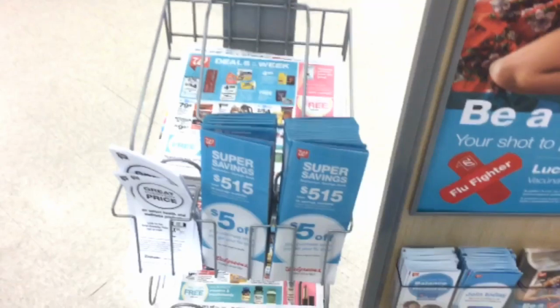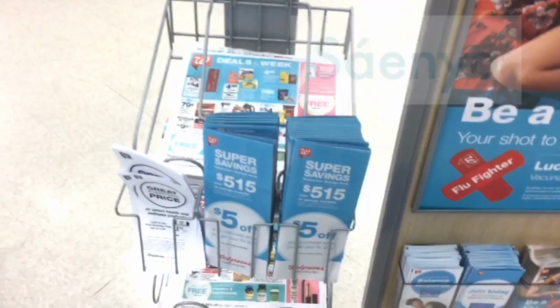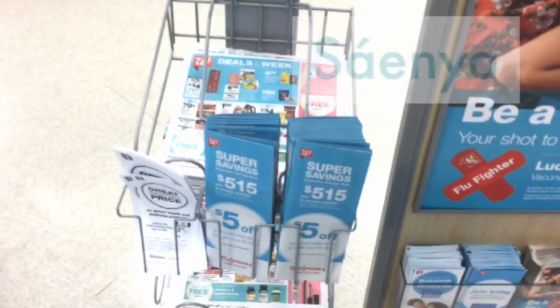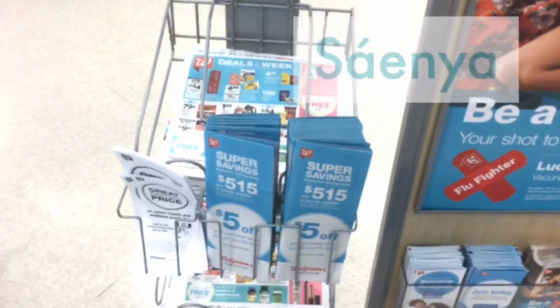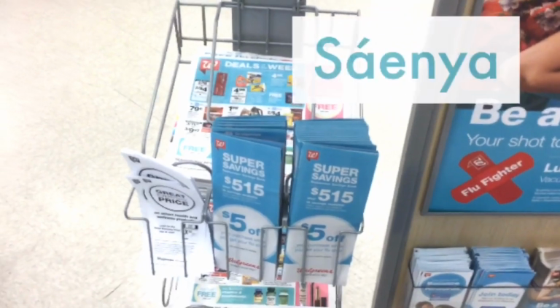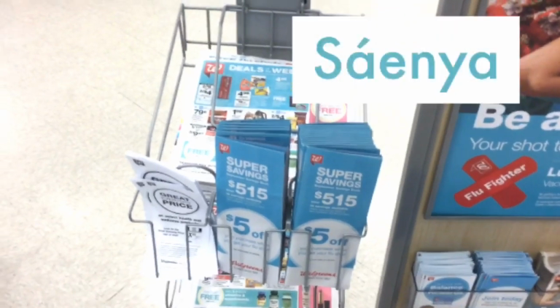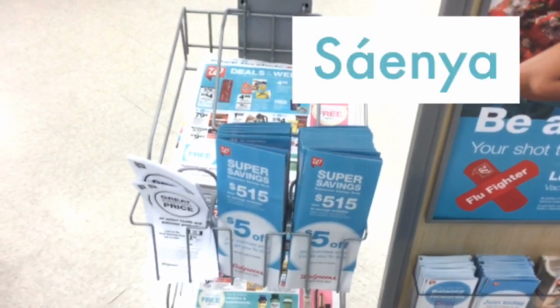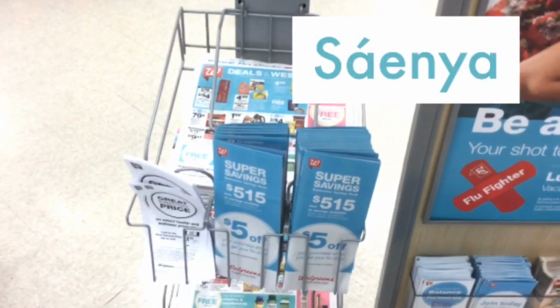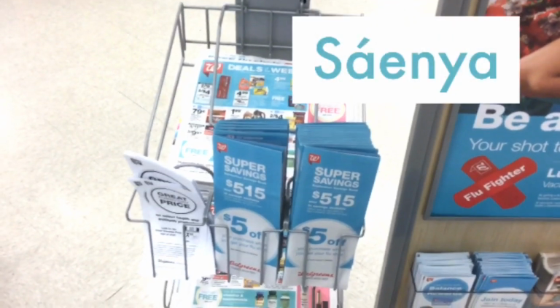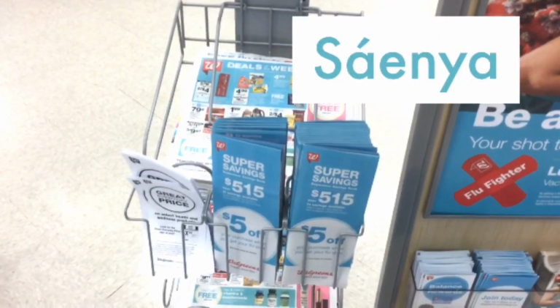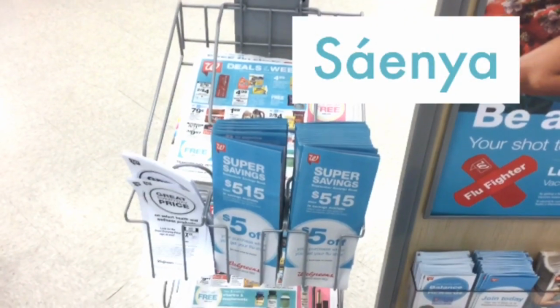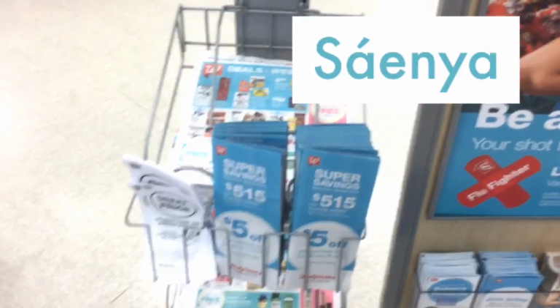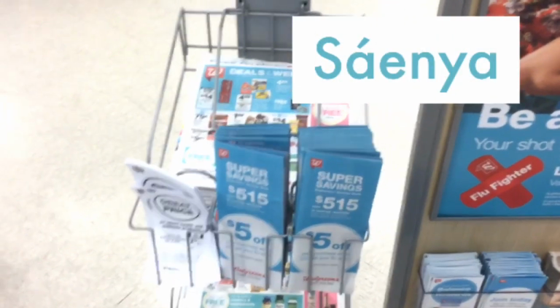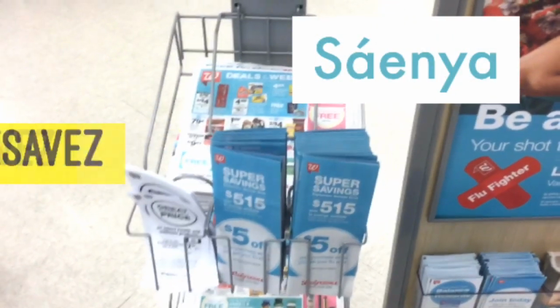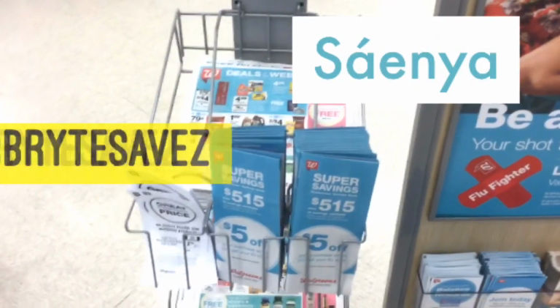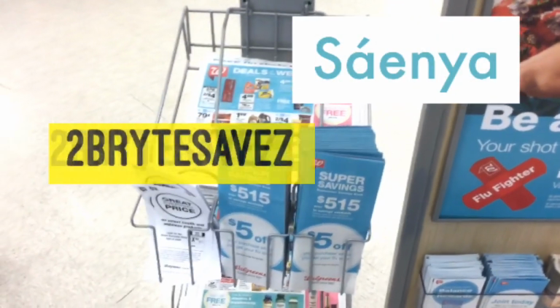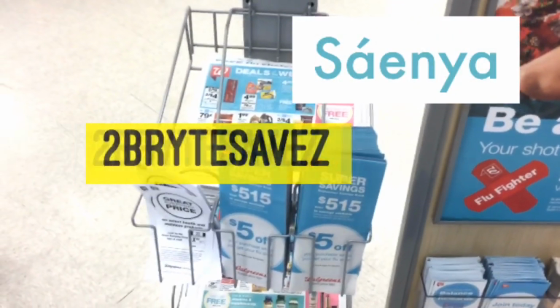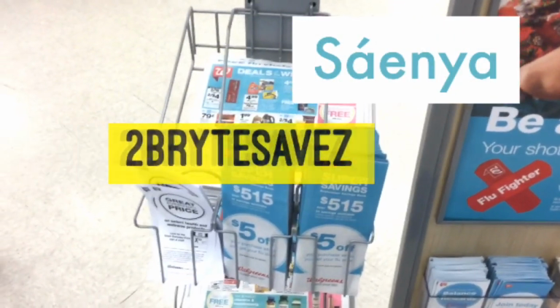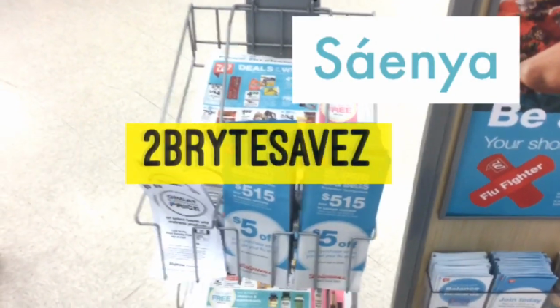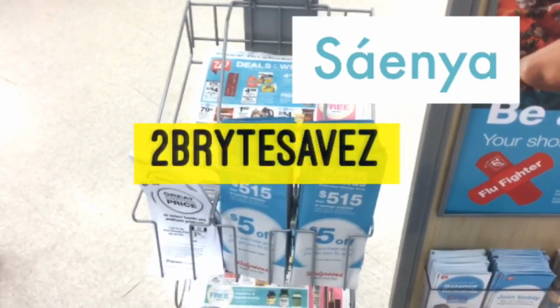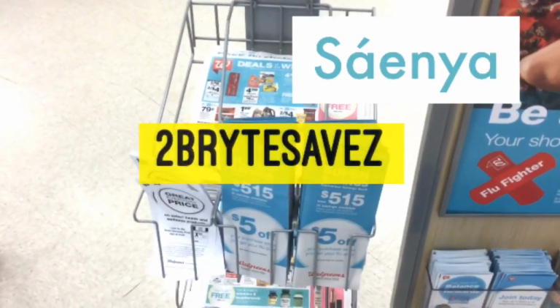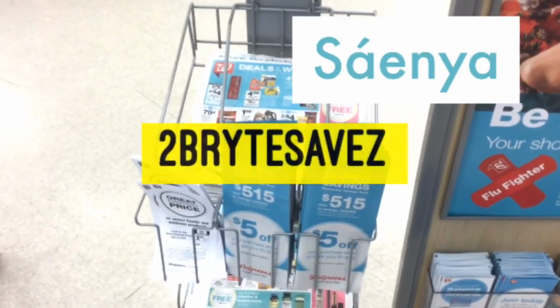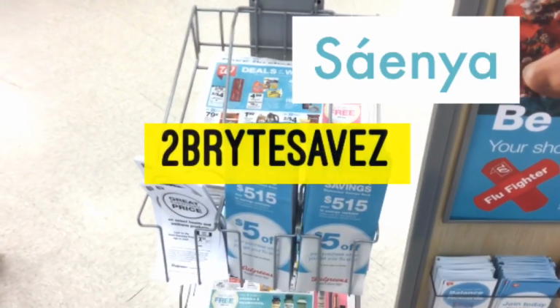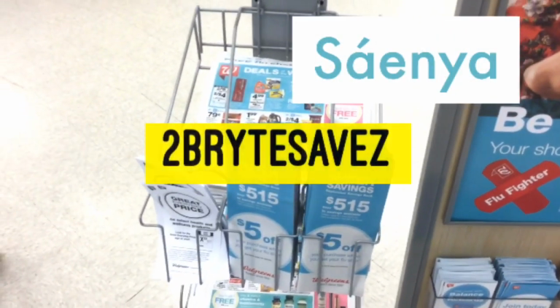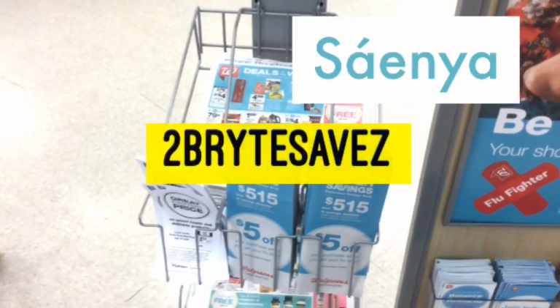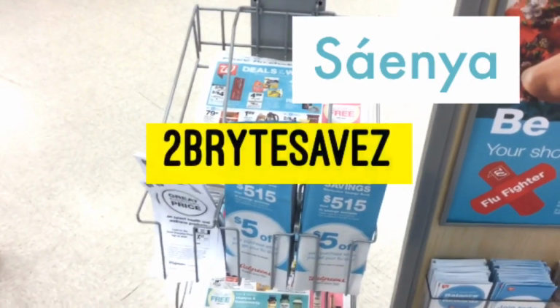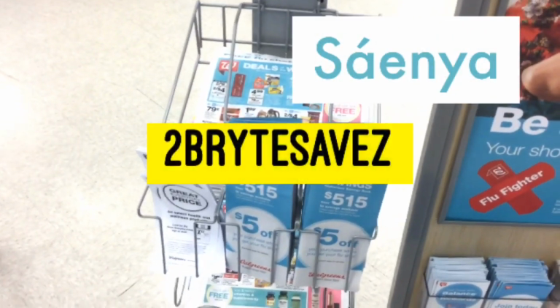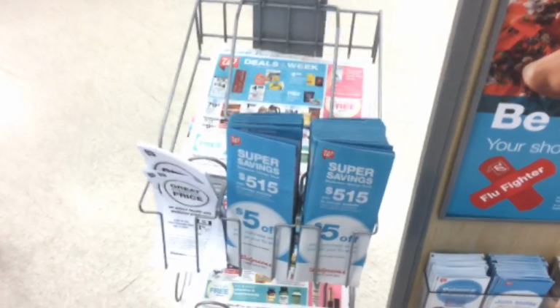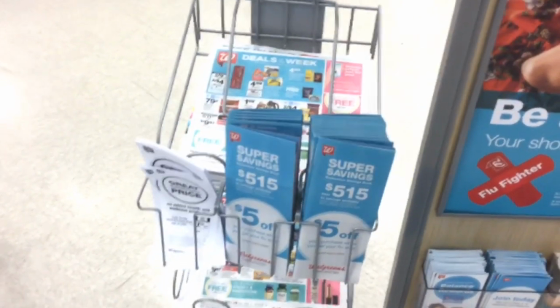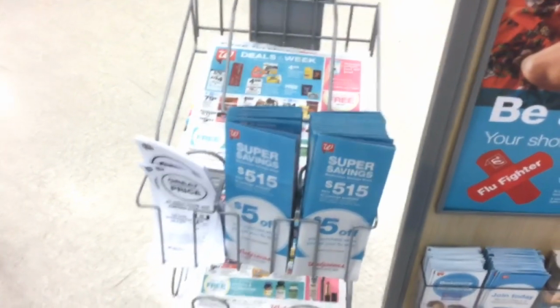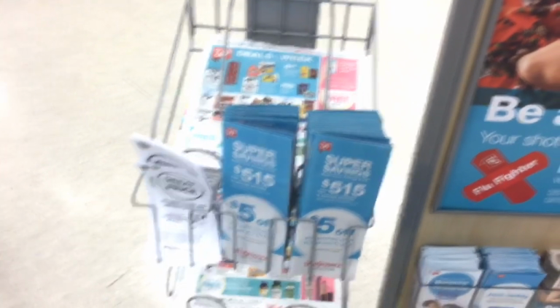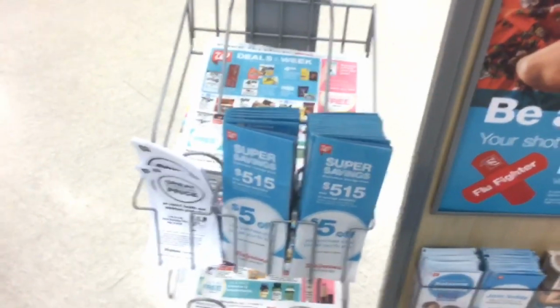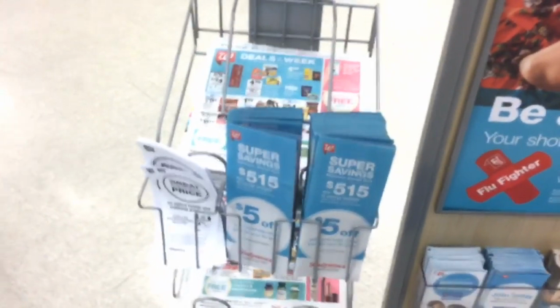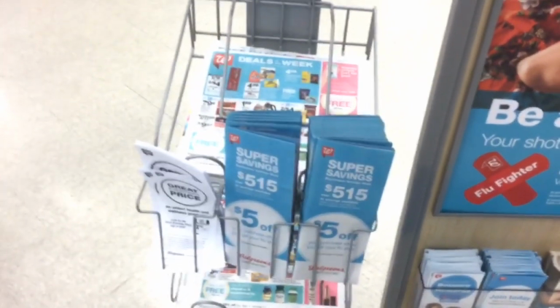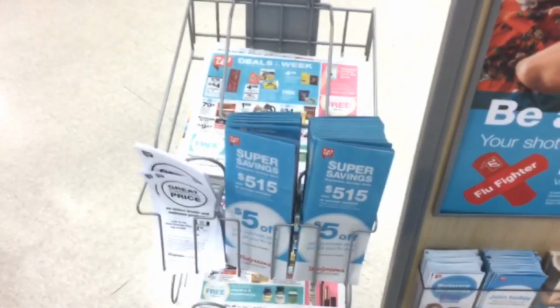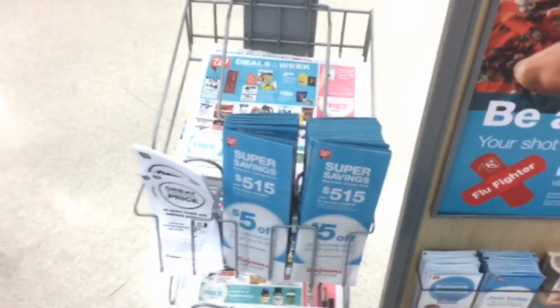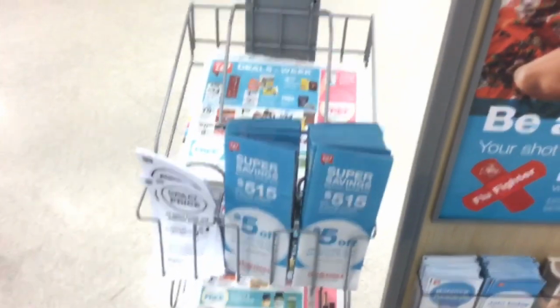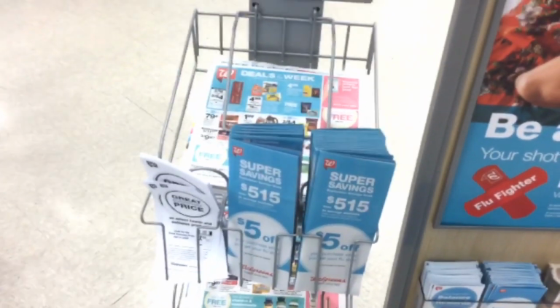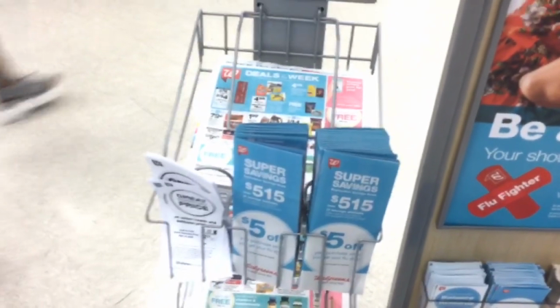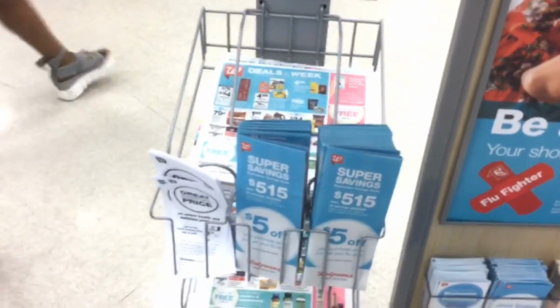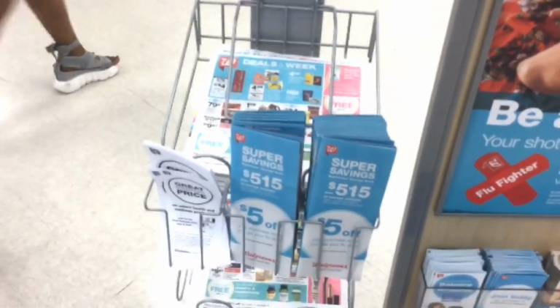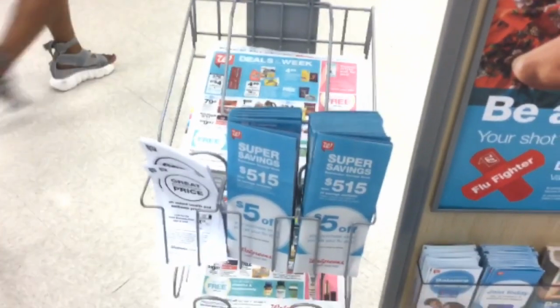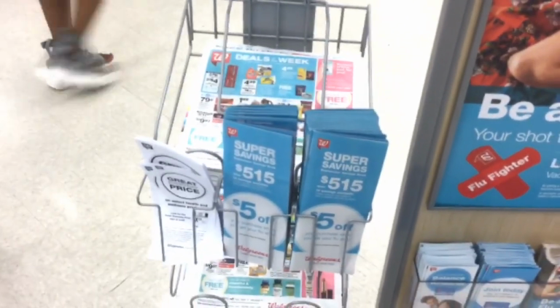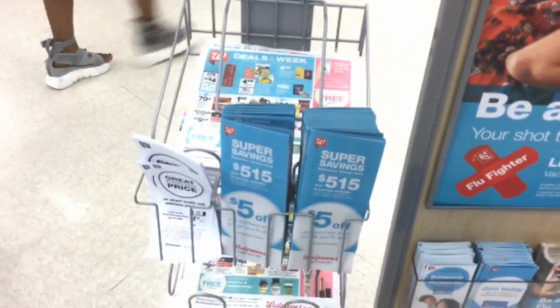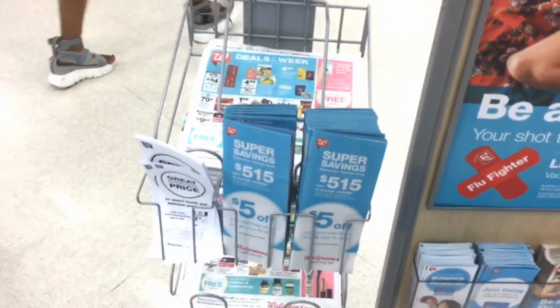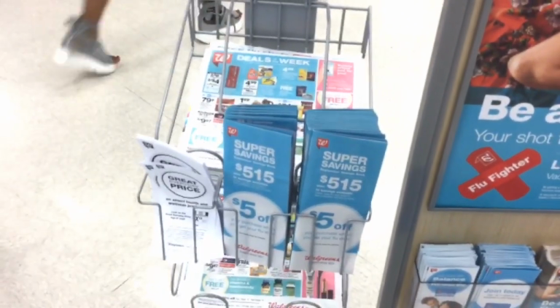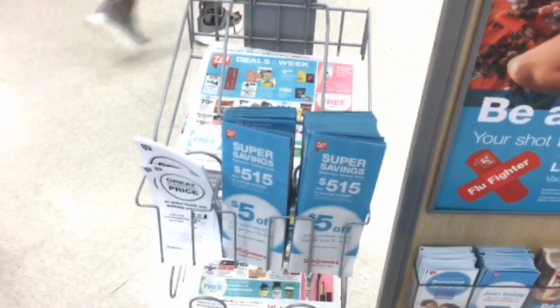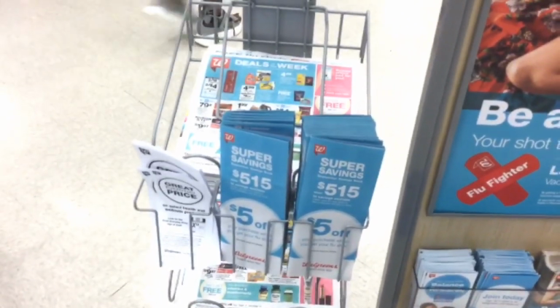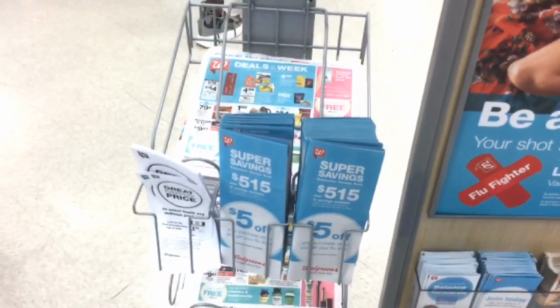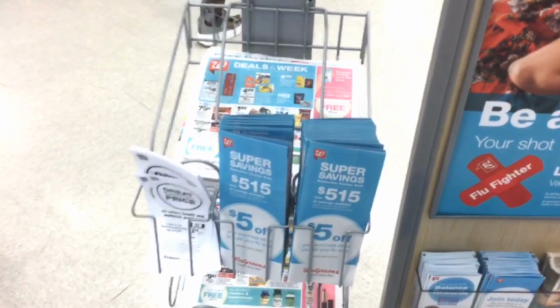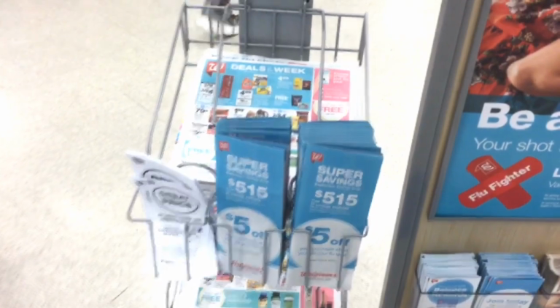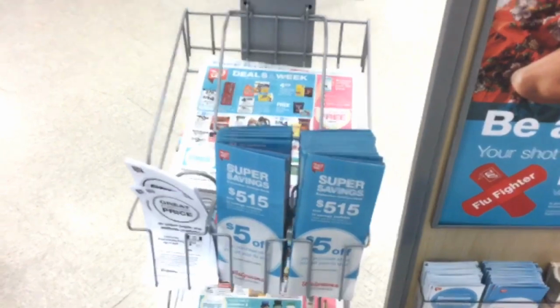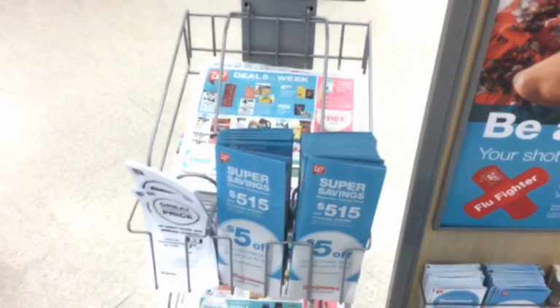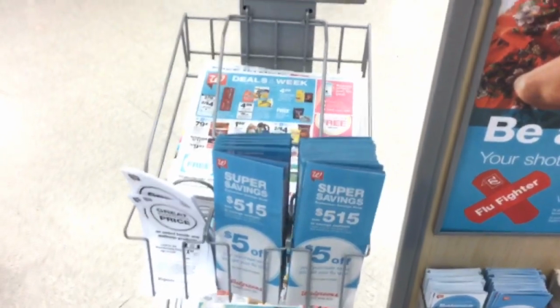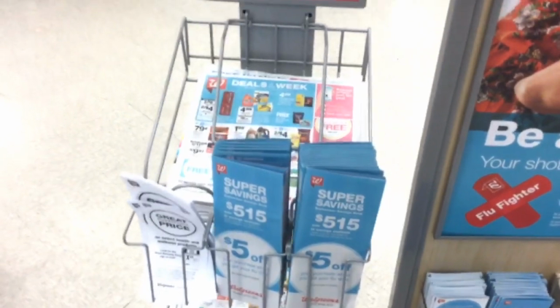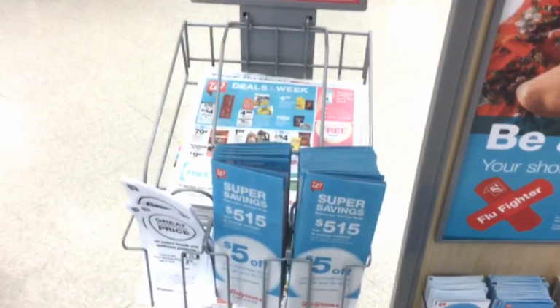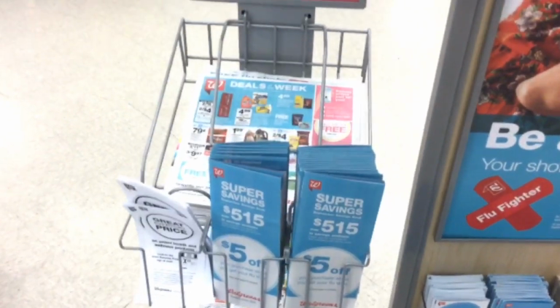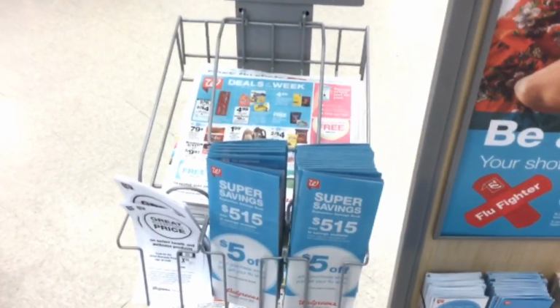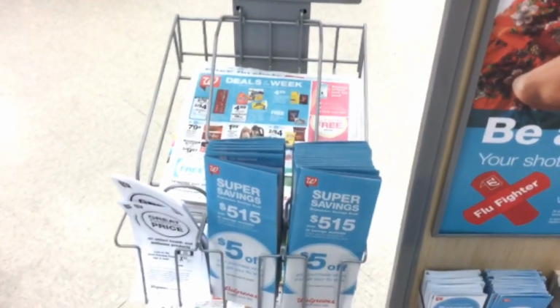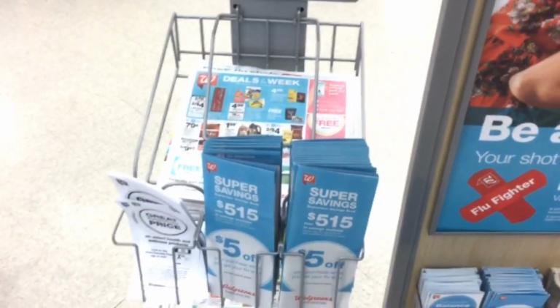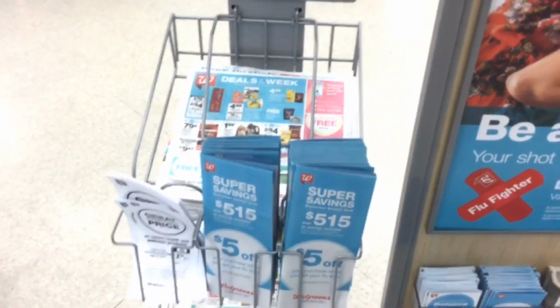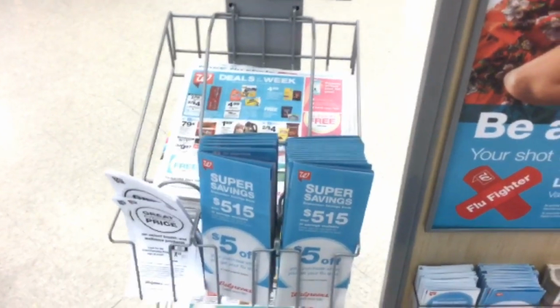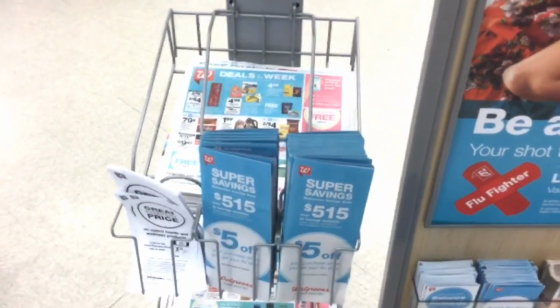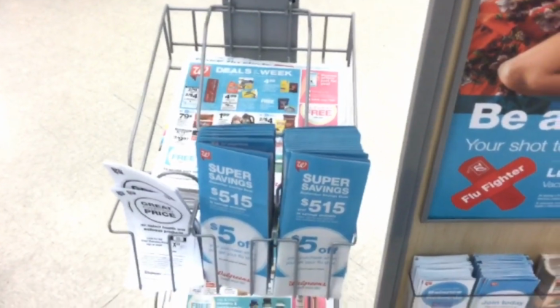Hey everyone, it's Sanya with Two Bright Saves and I'm at Walgreens today showing you guys some deals that you can do that are all digital.